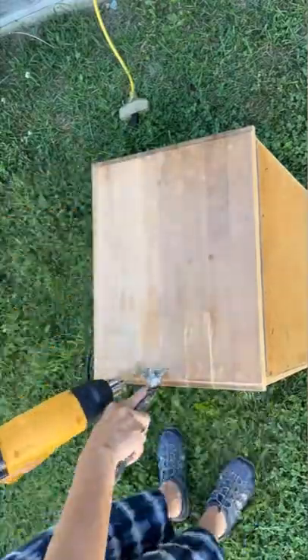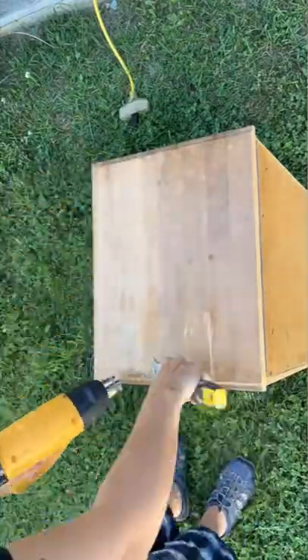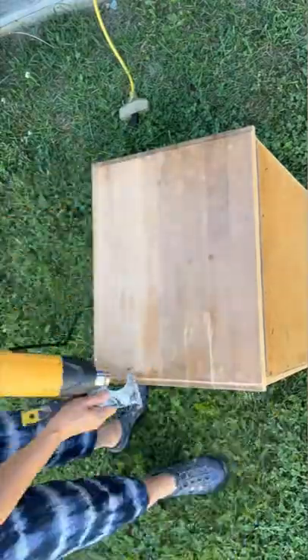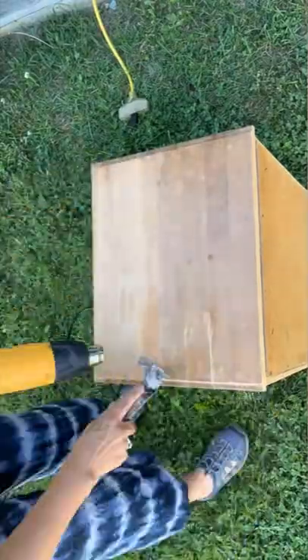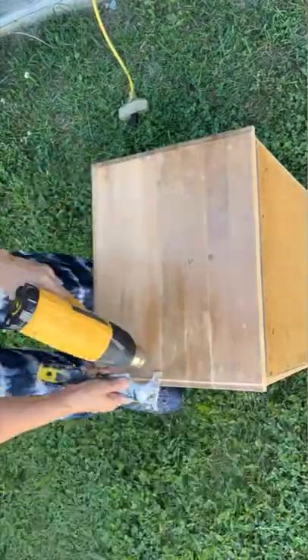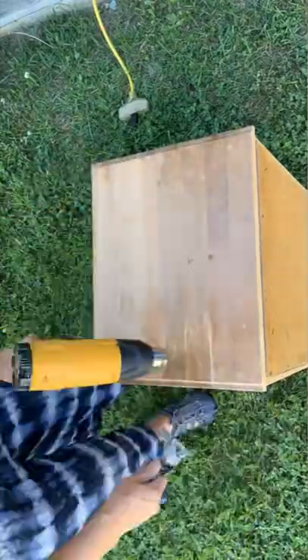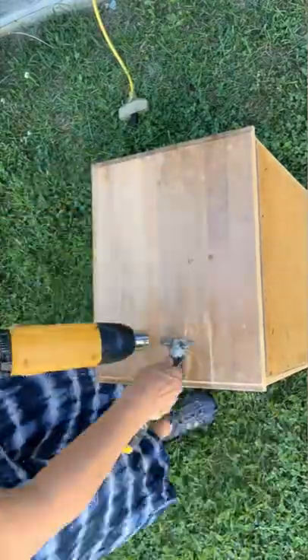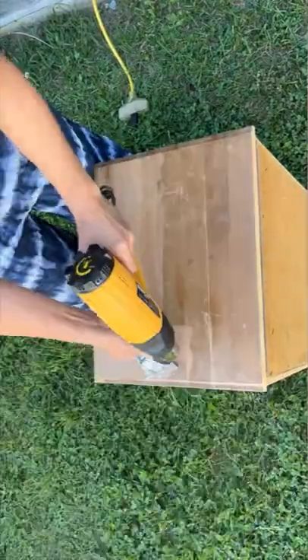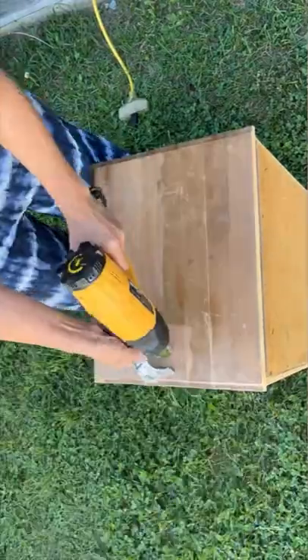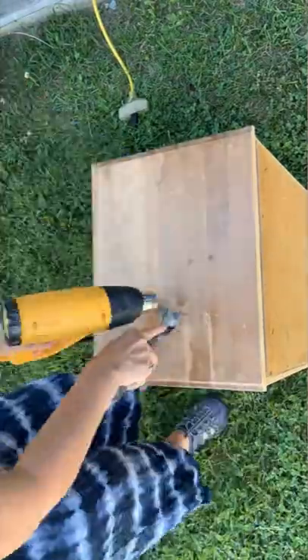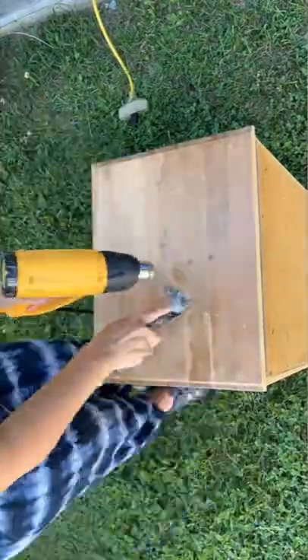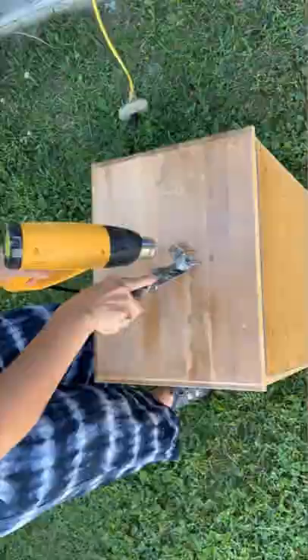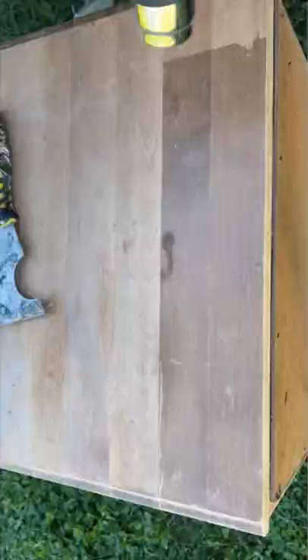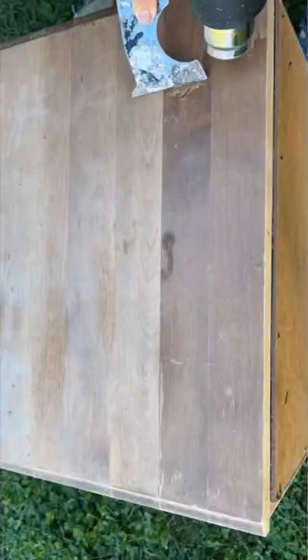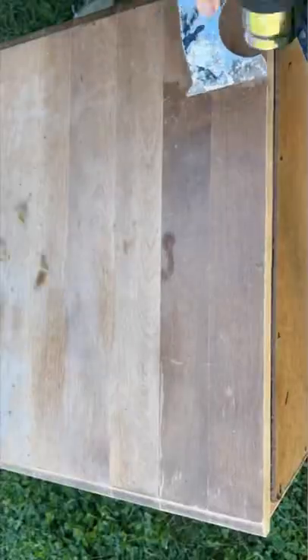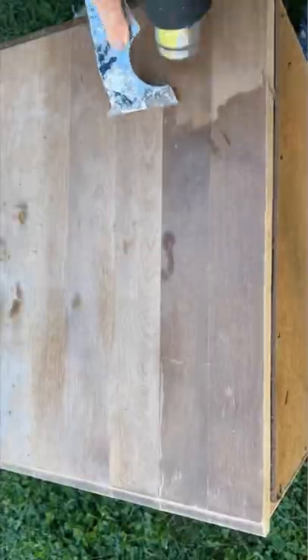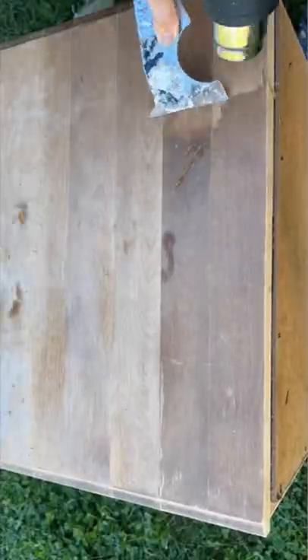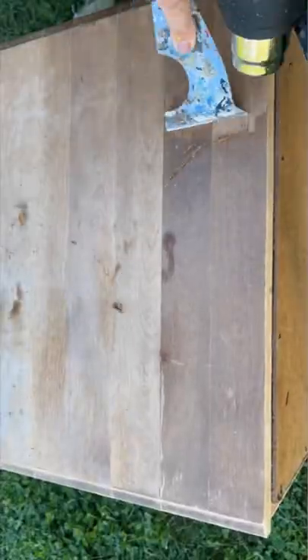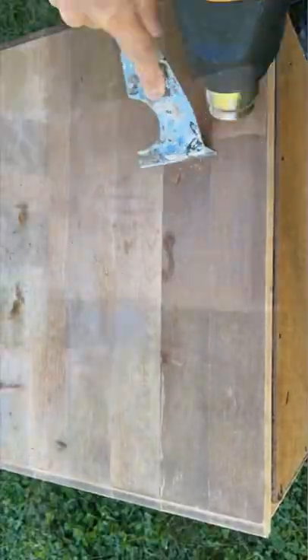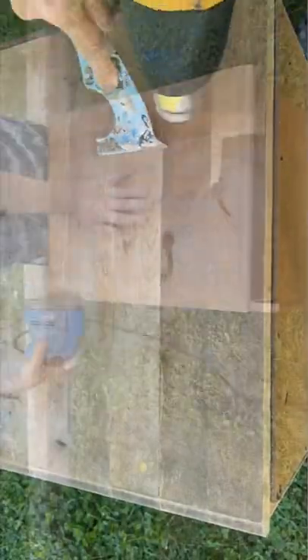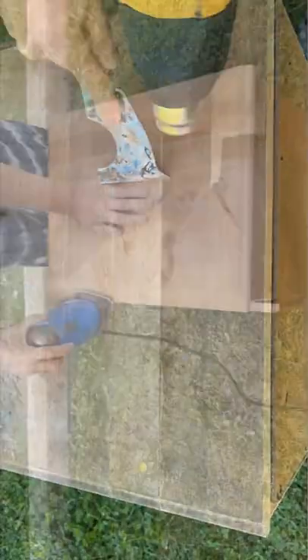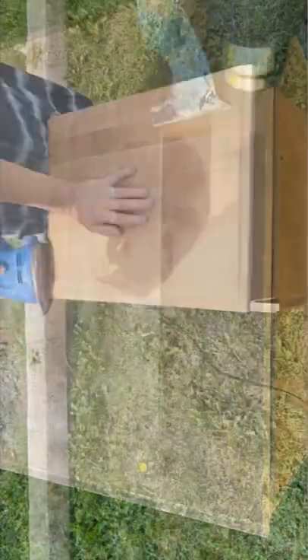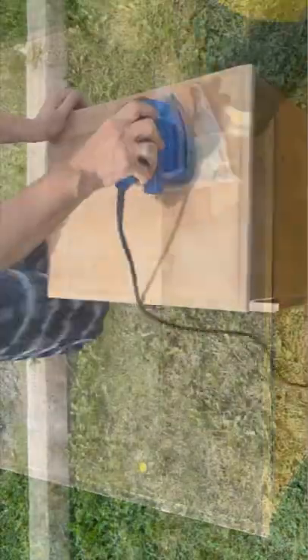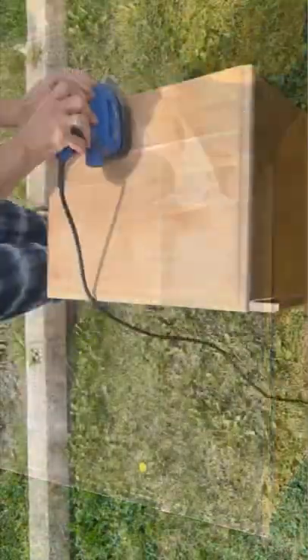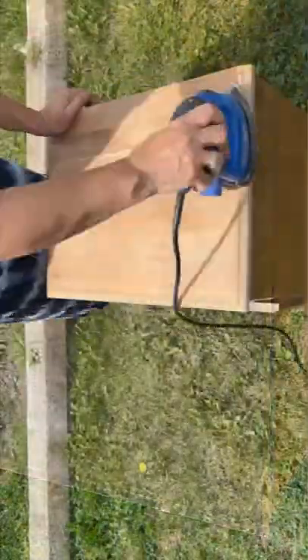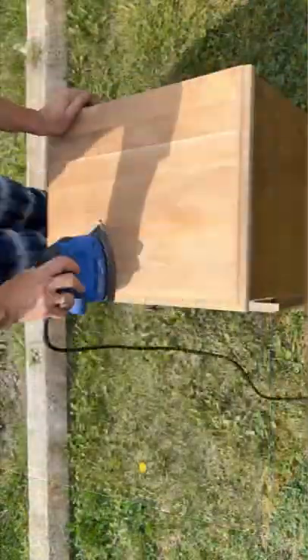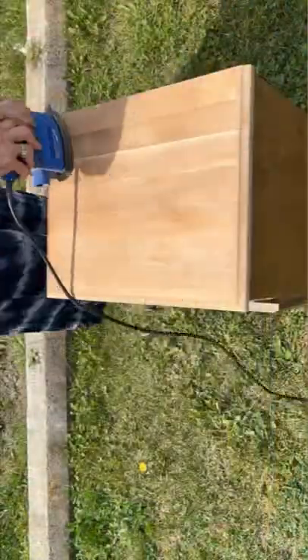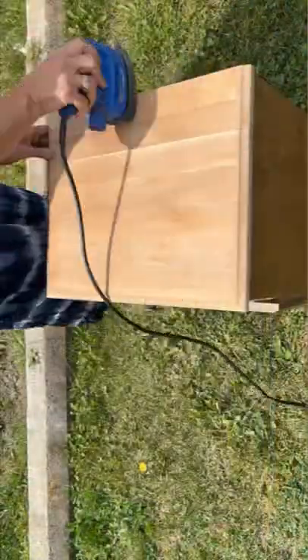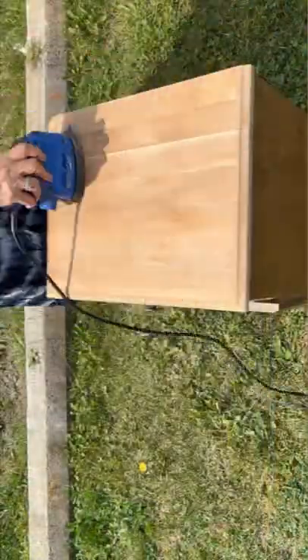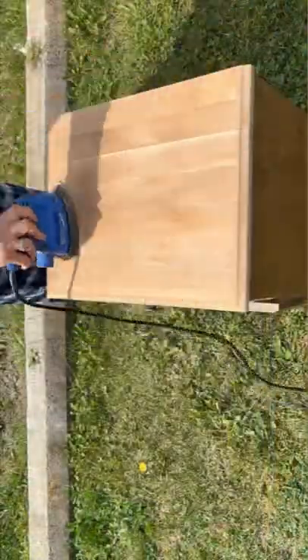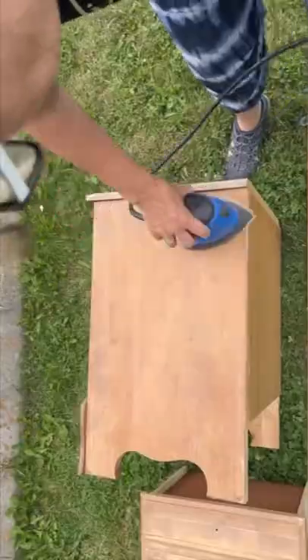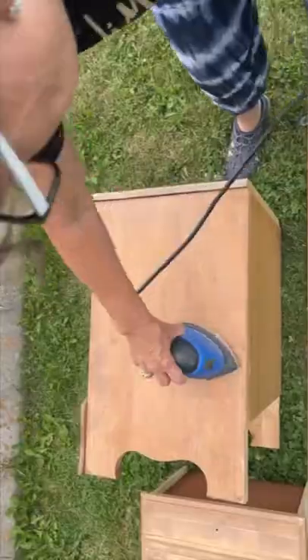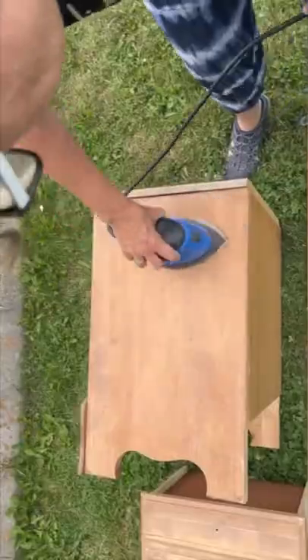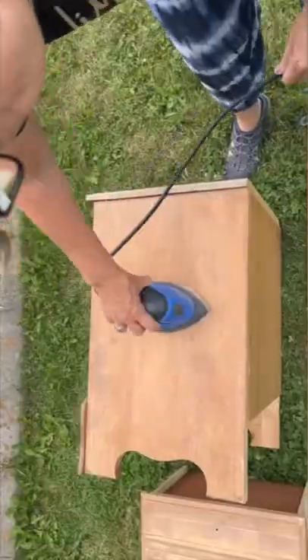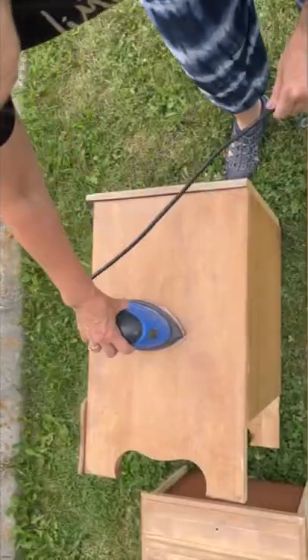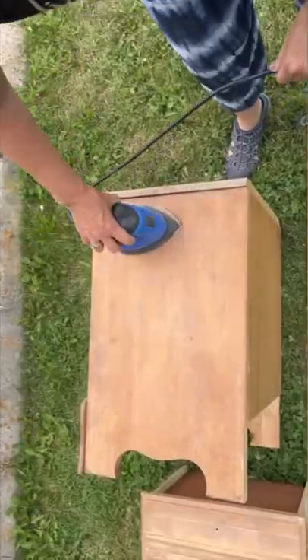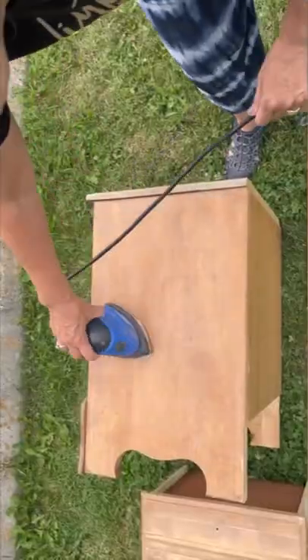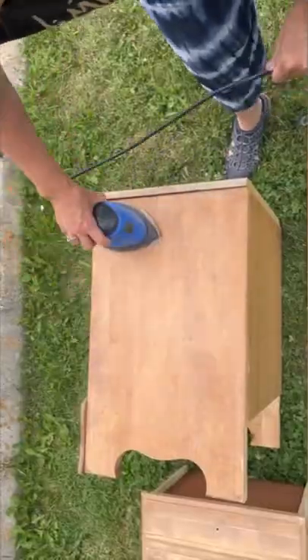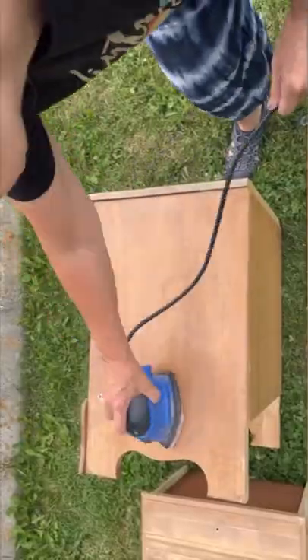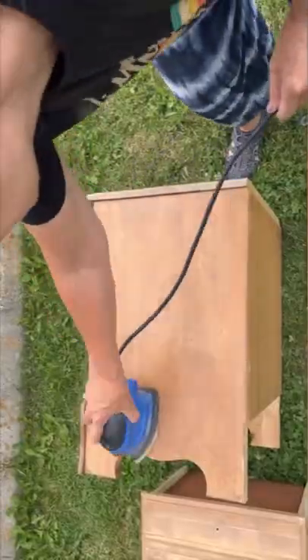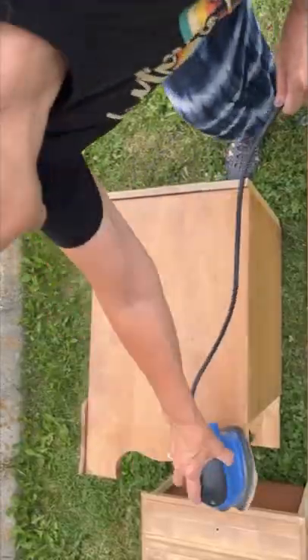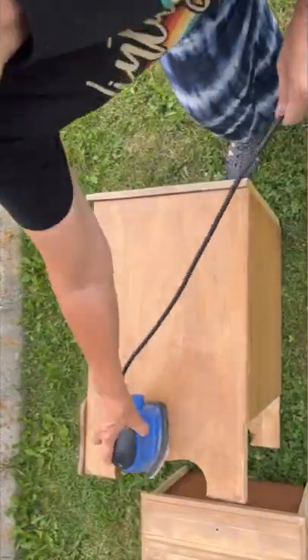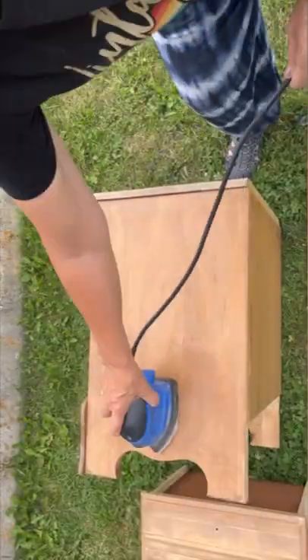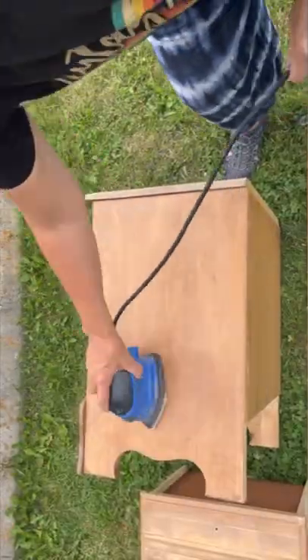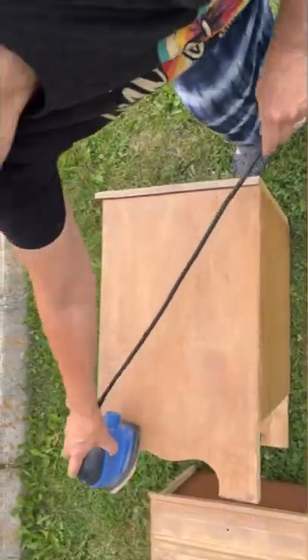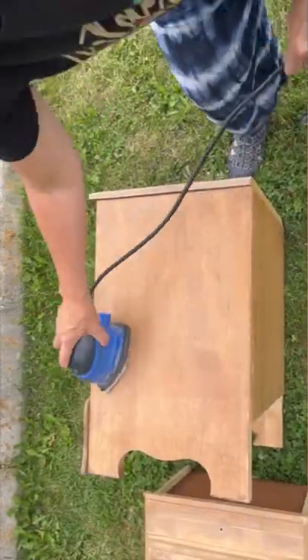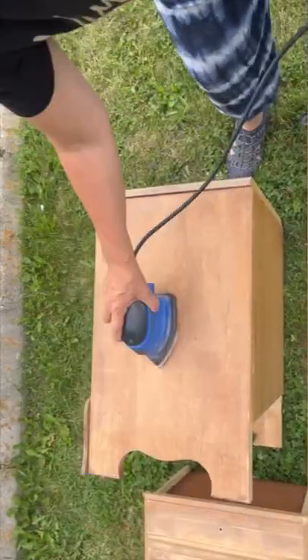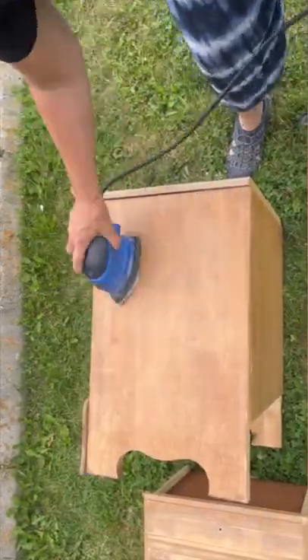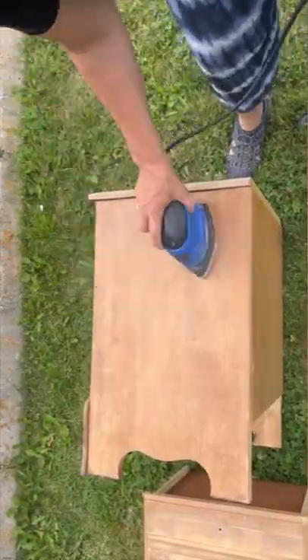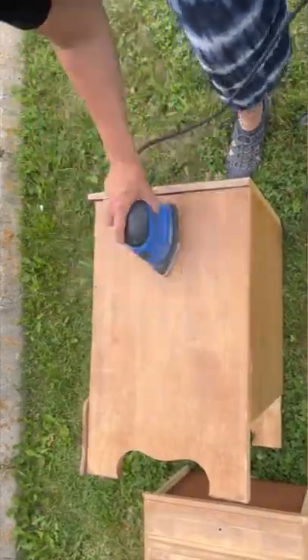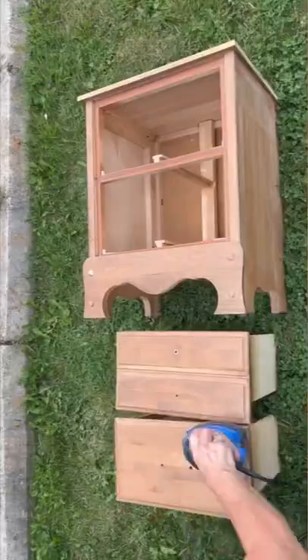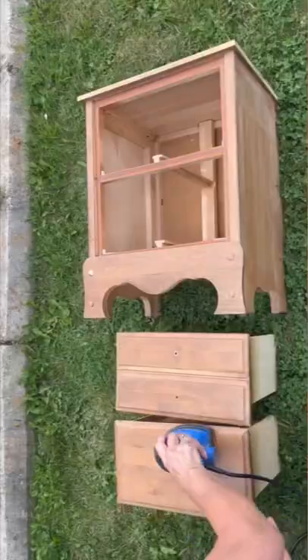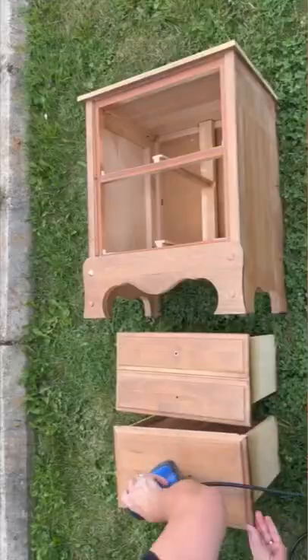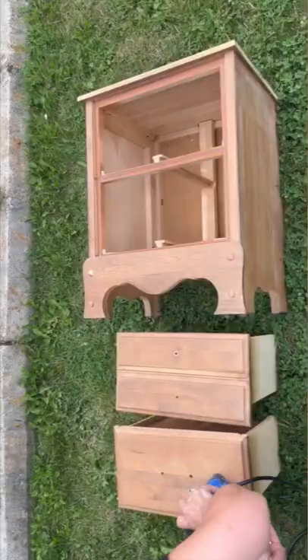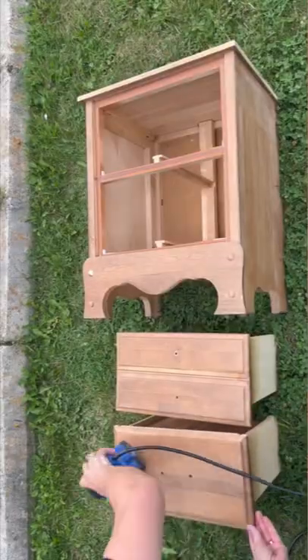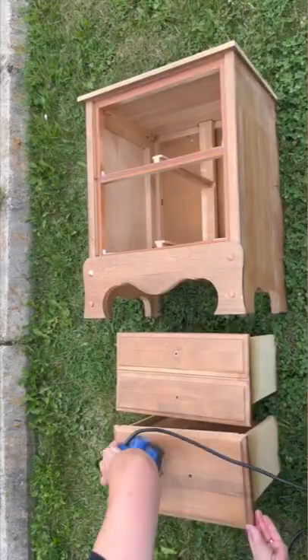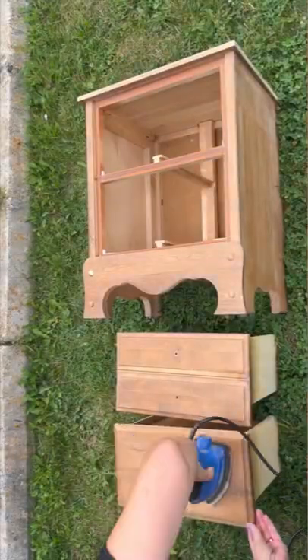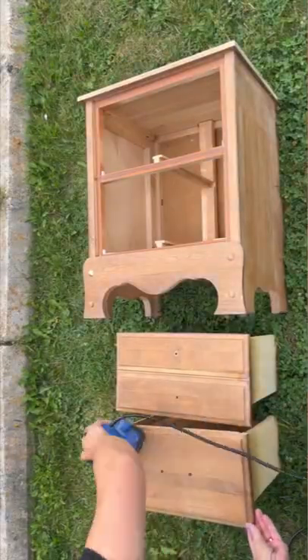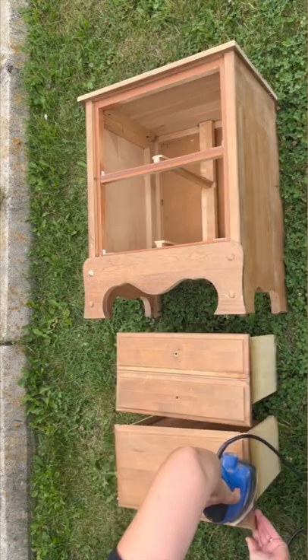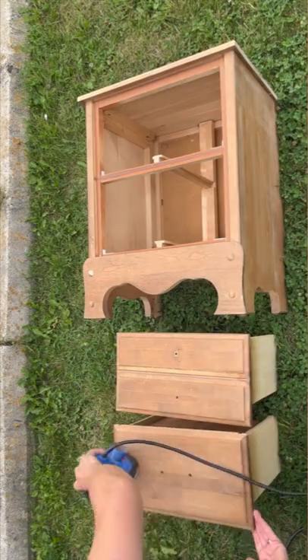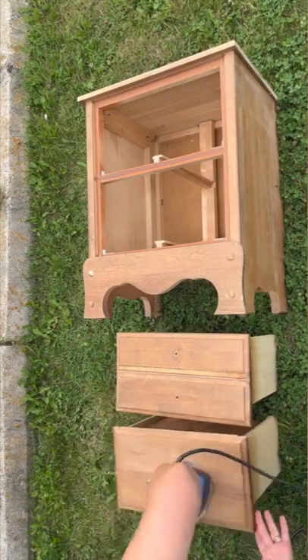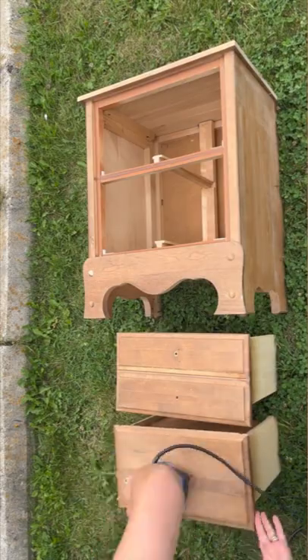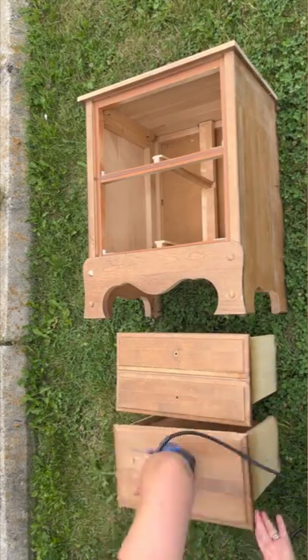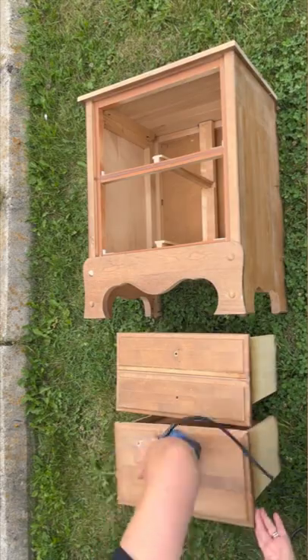I took my heat gun and I scraped off all of that stain and the varnish on the top, and then gave everything a really good sanding.